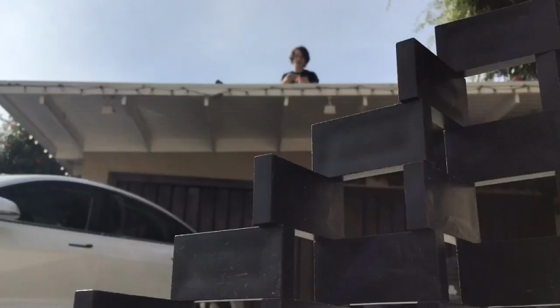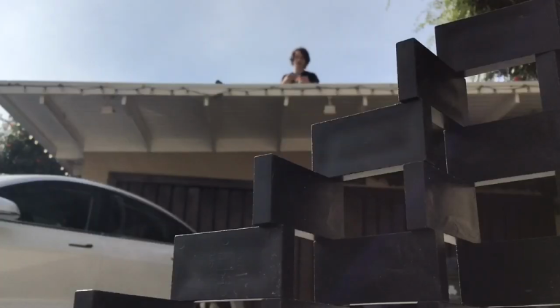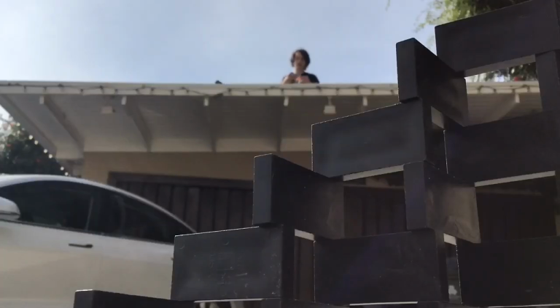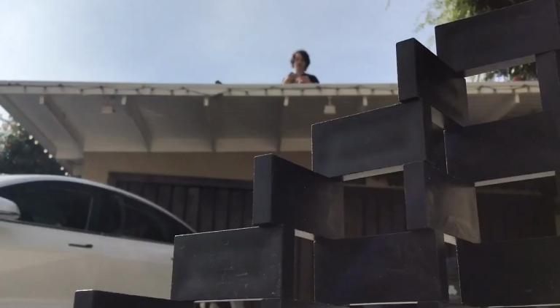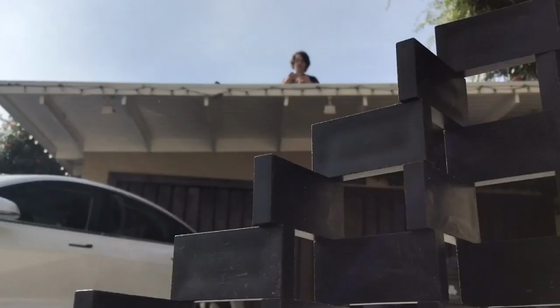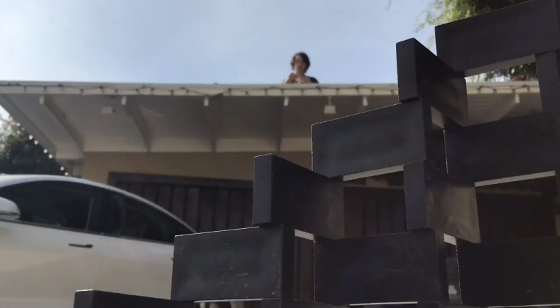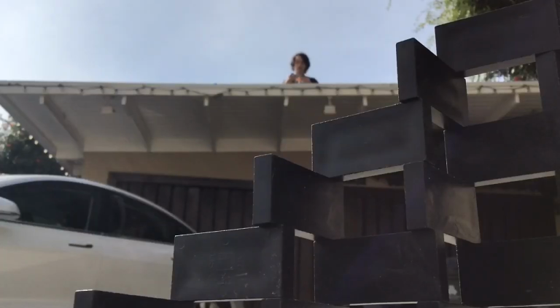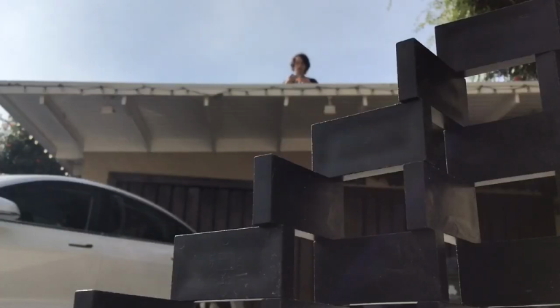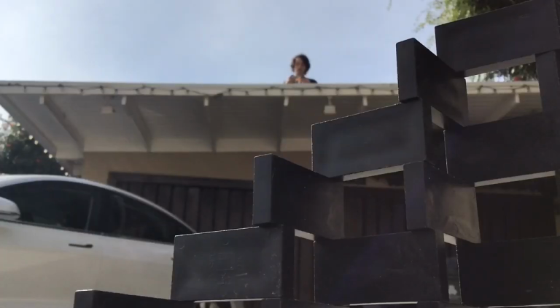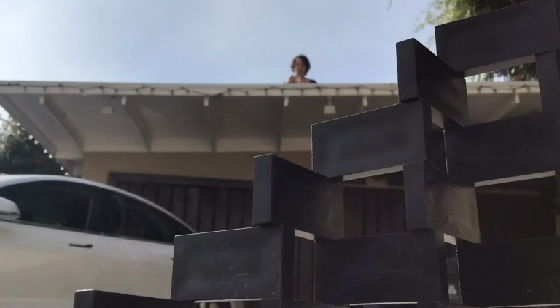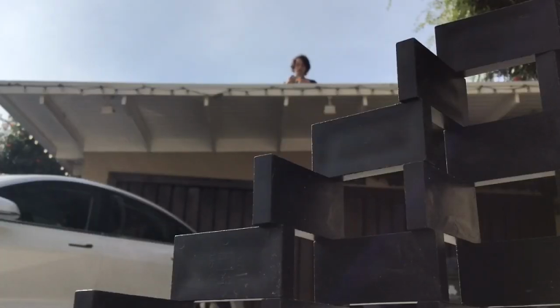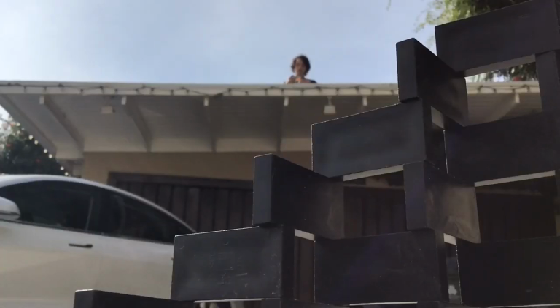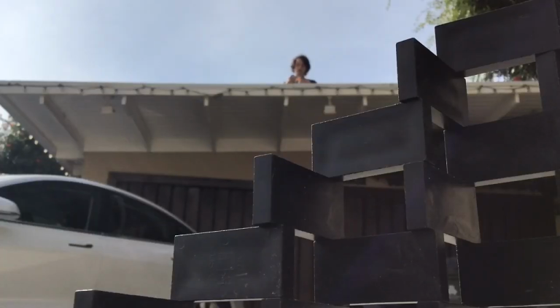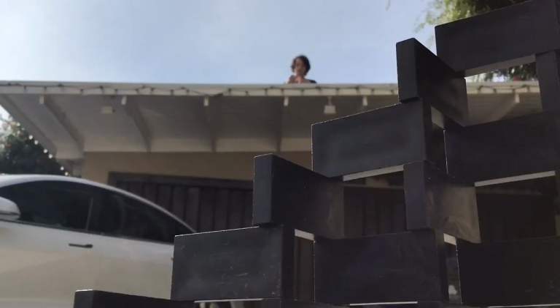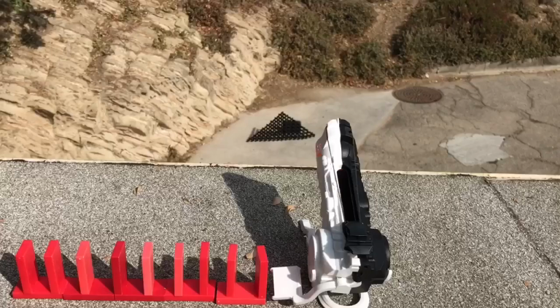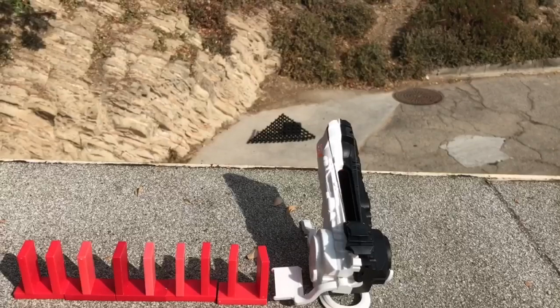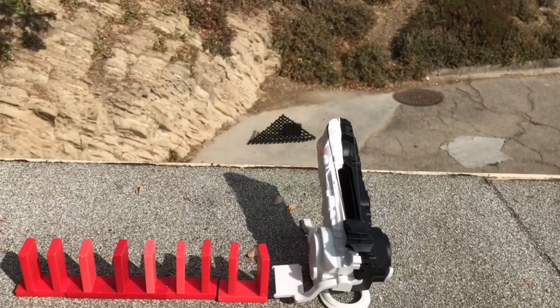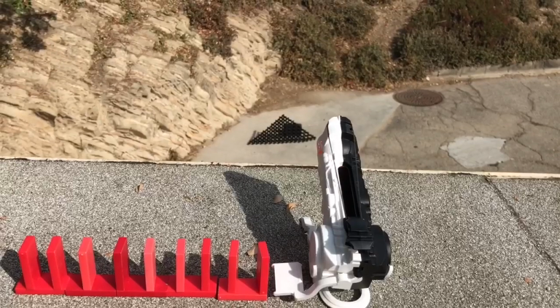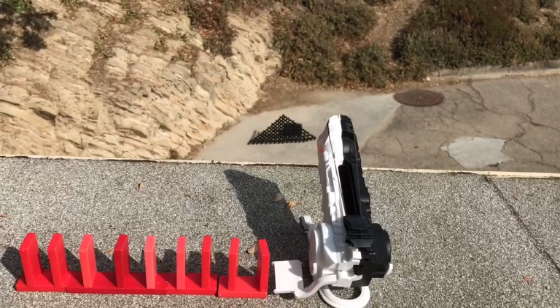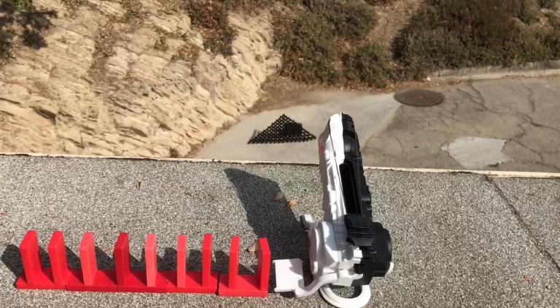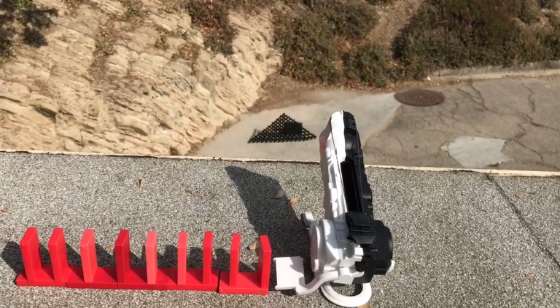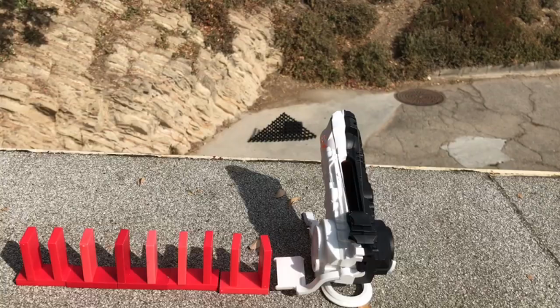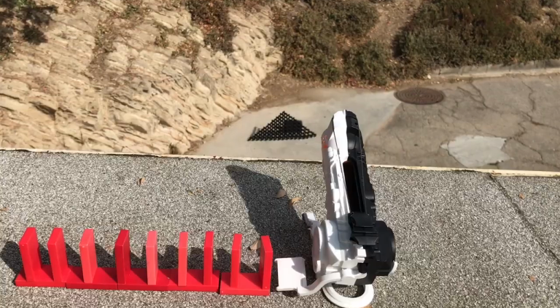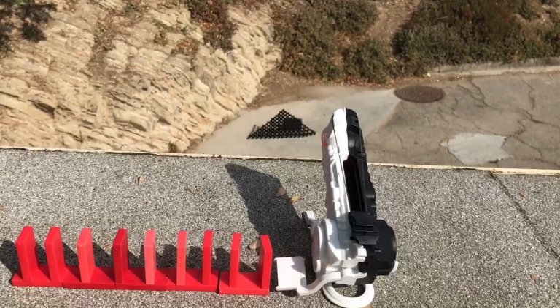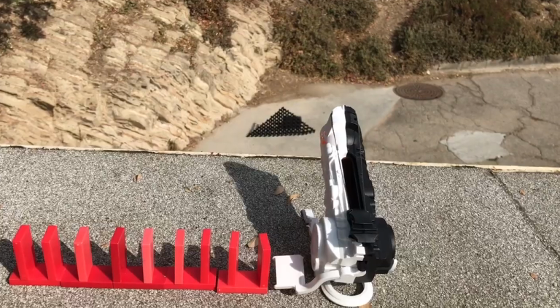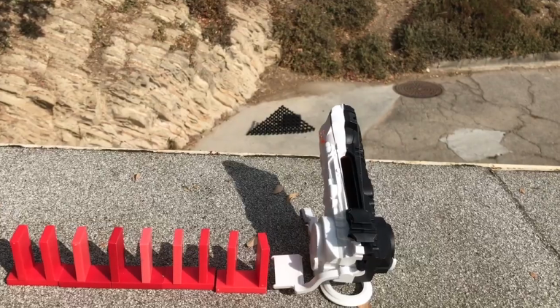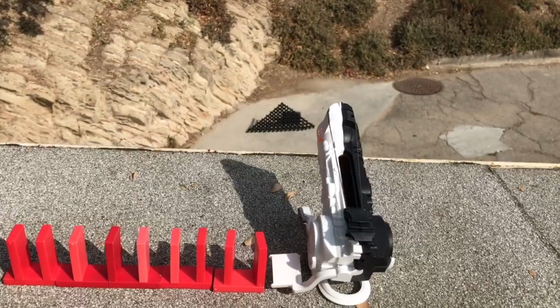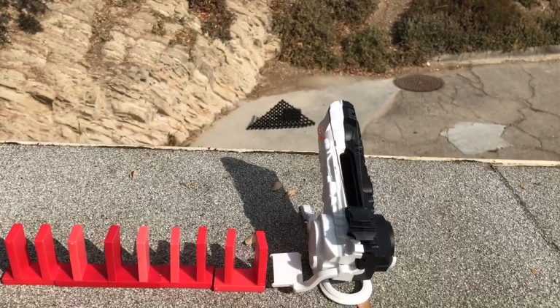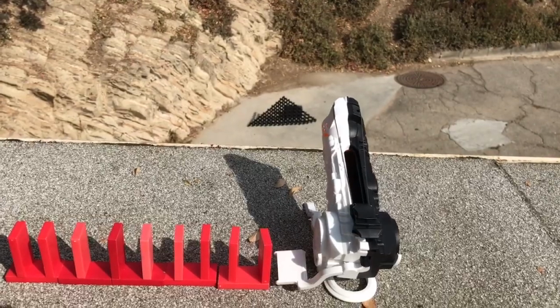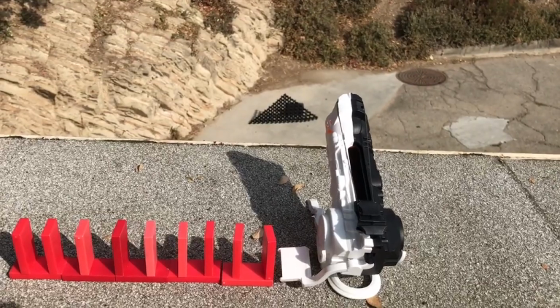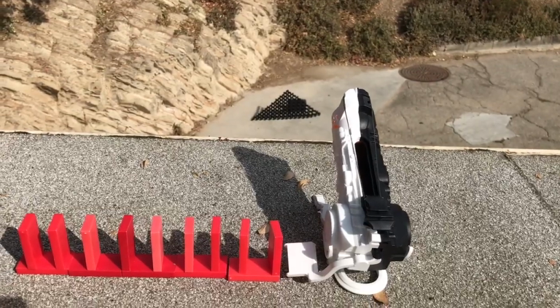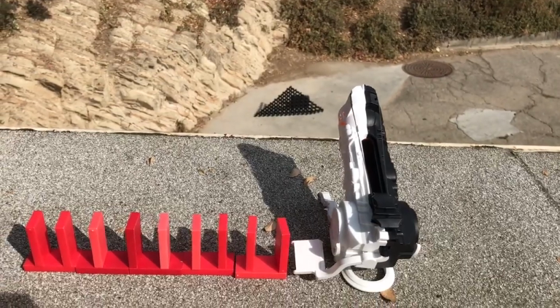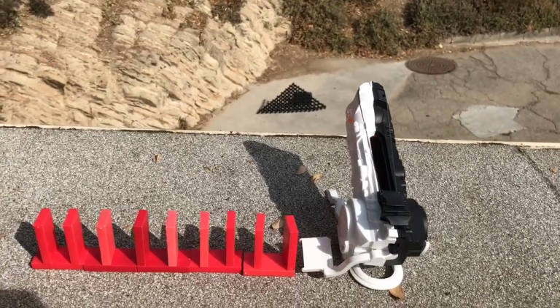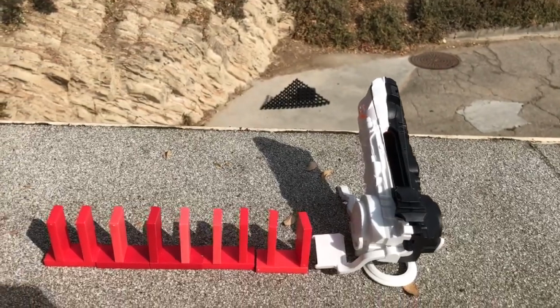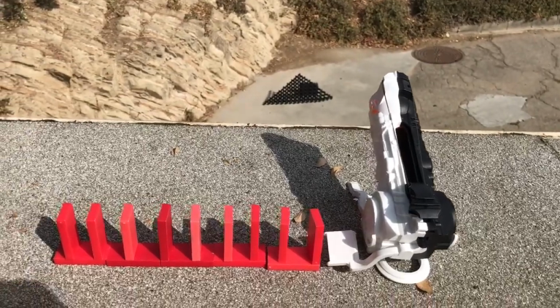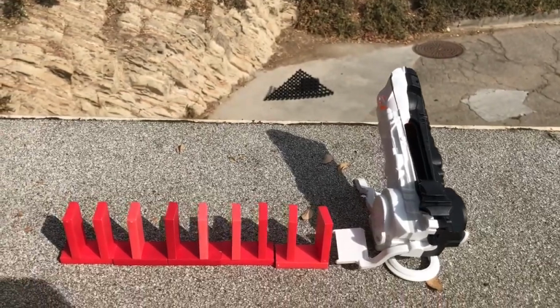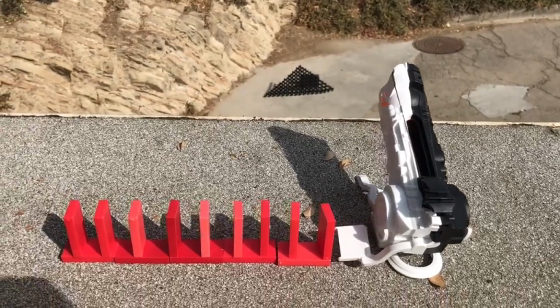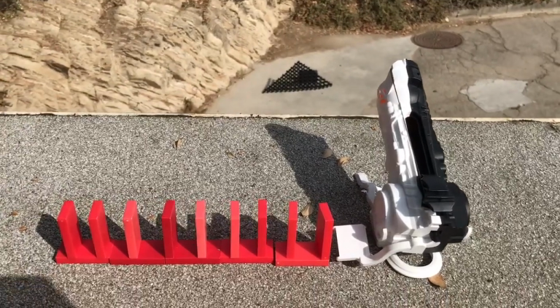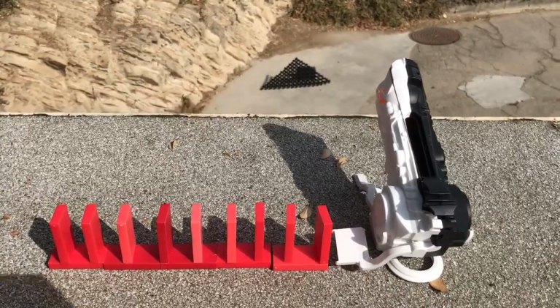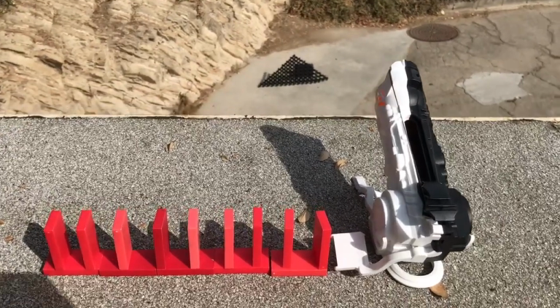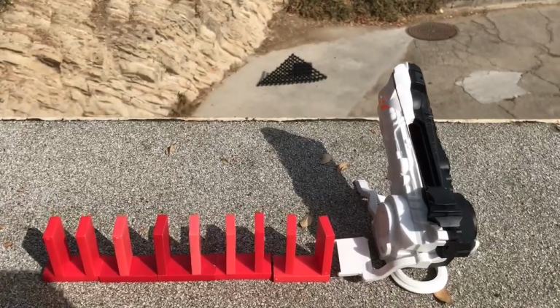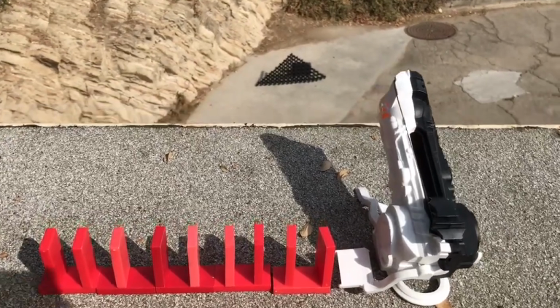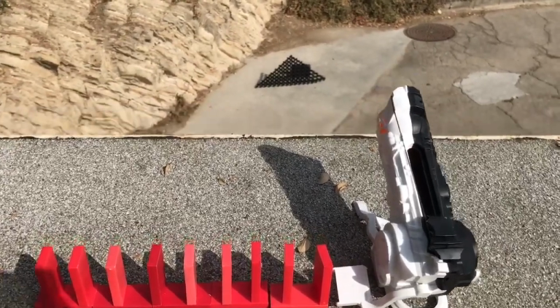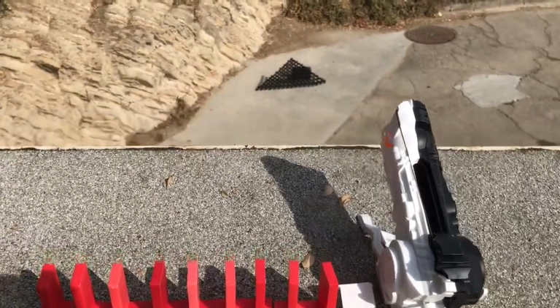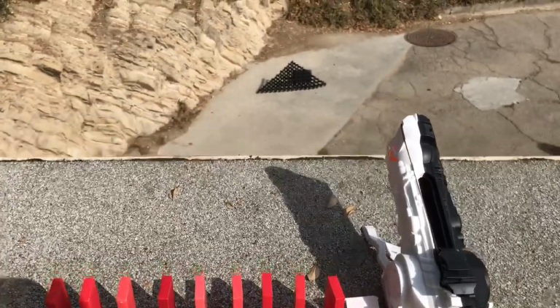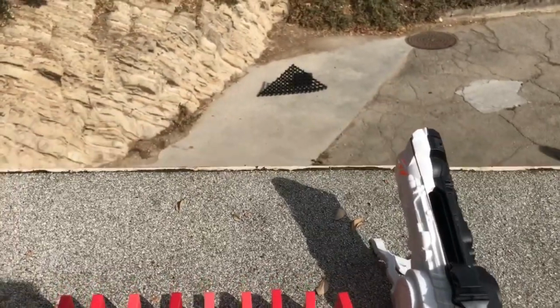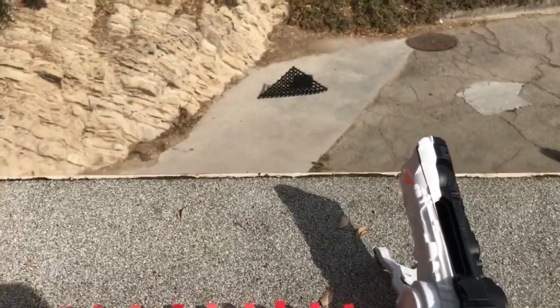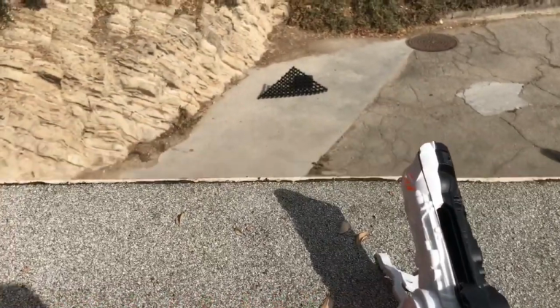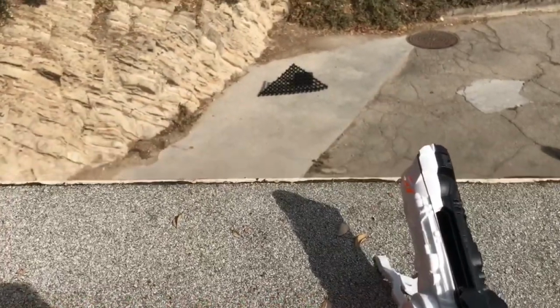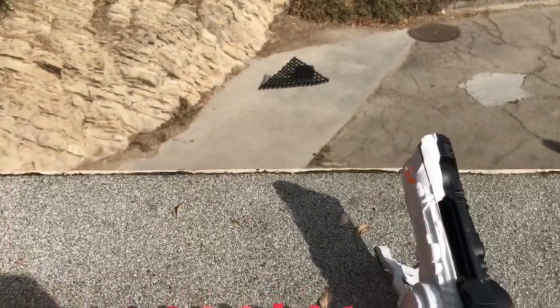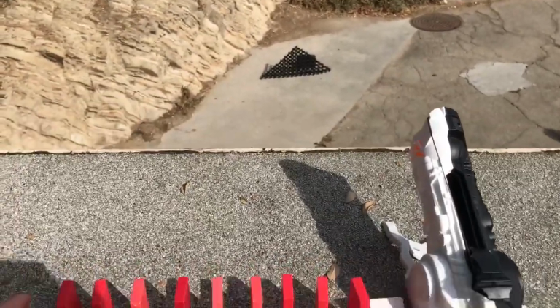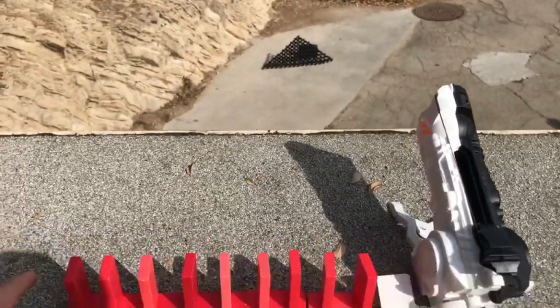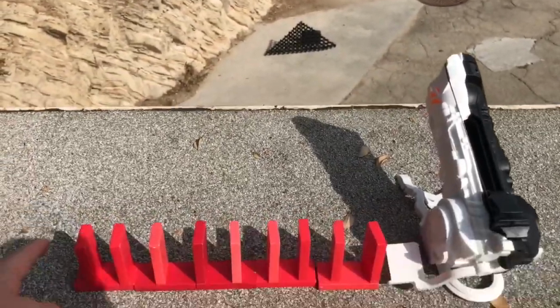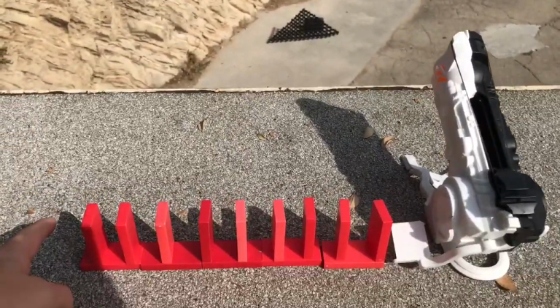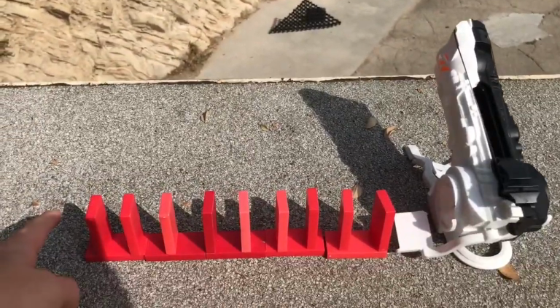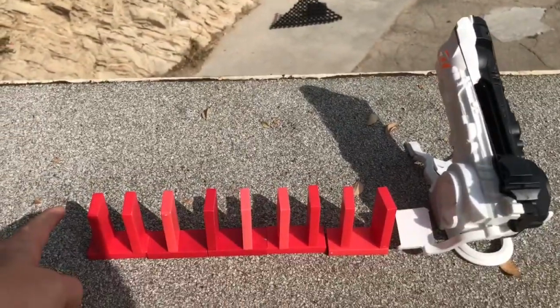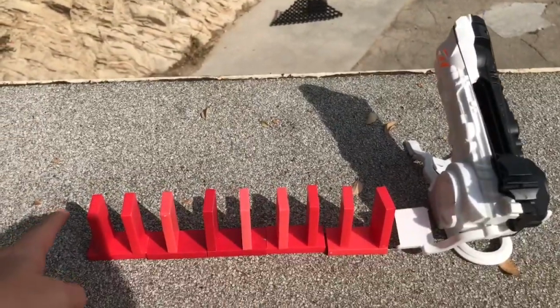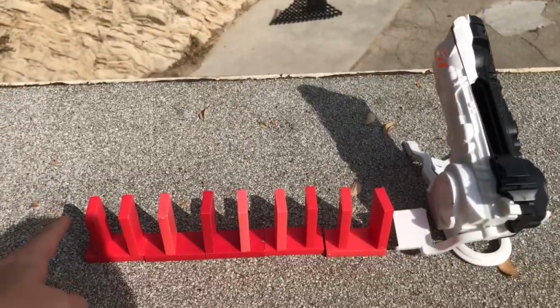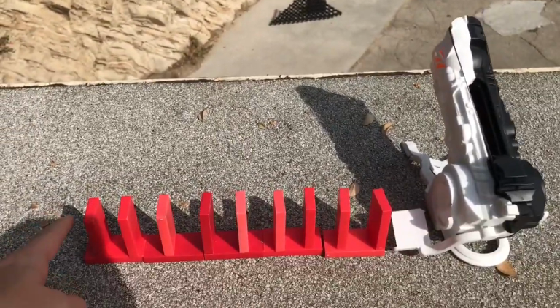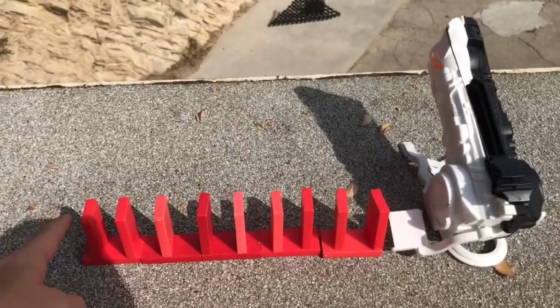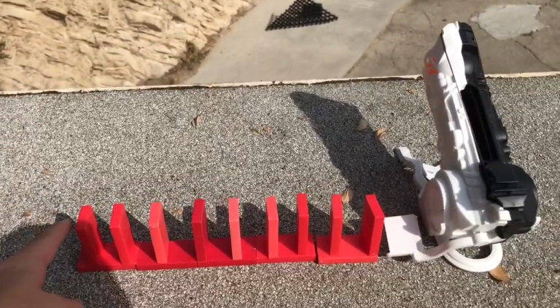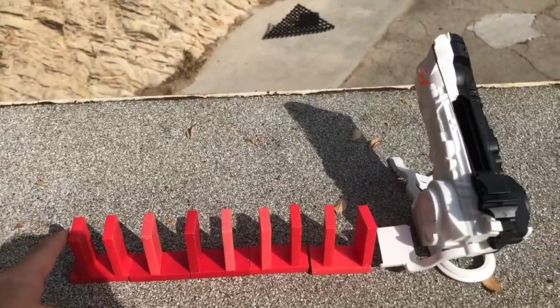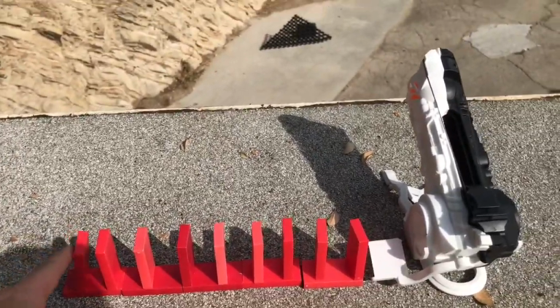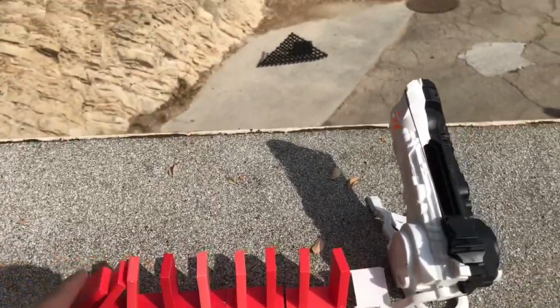This is the world's furthest Bulk Domino's 5000 launcher trick shot. Let's go ahead and do this in 3, 2, 1.